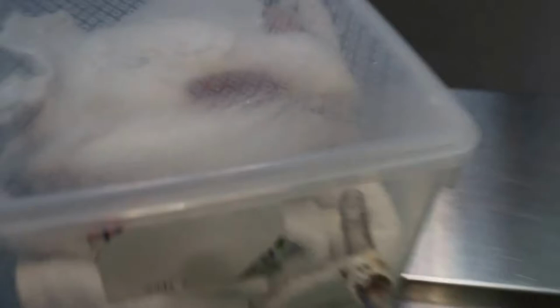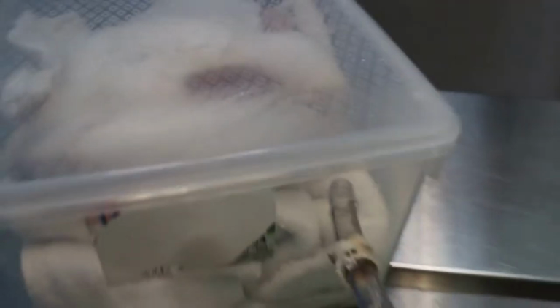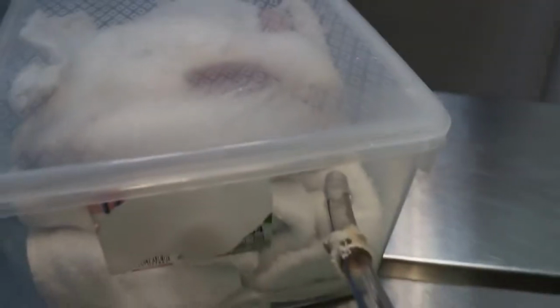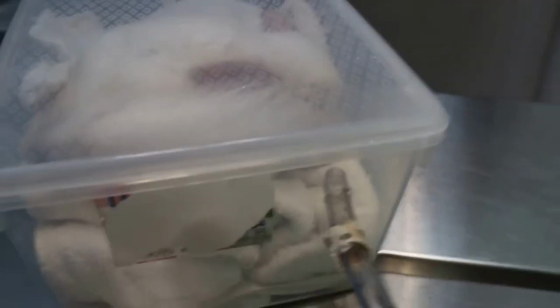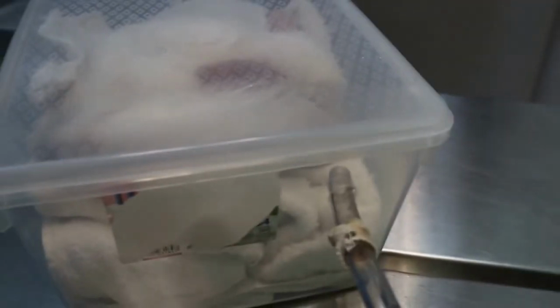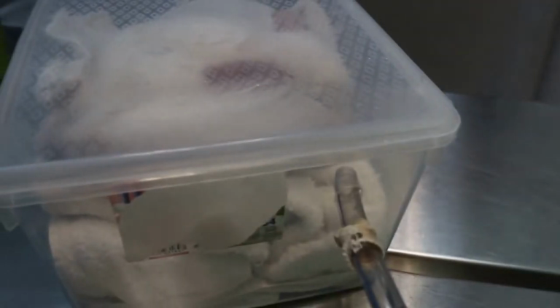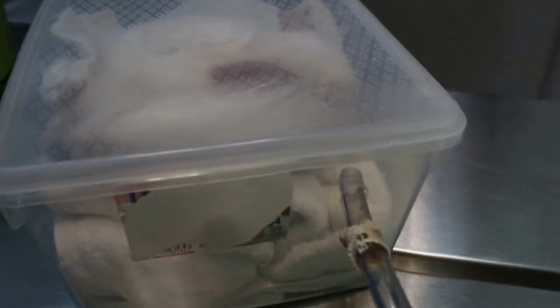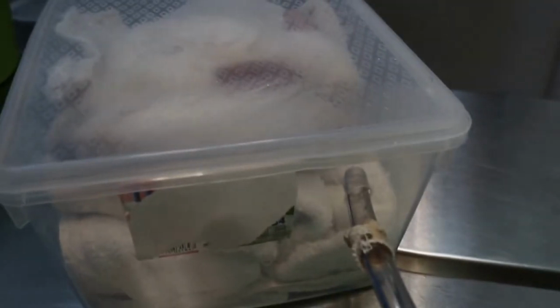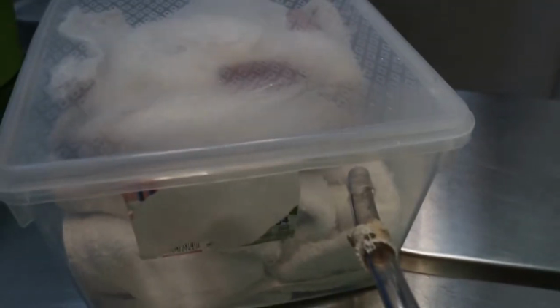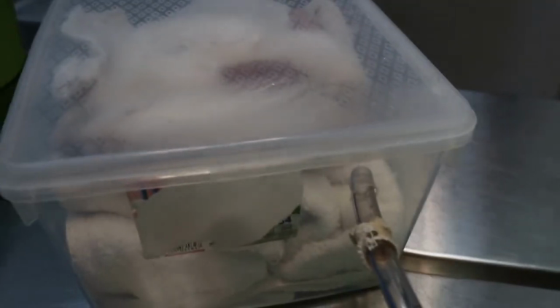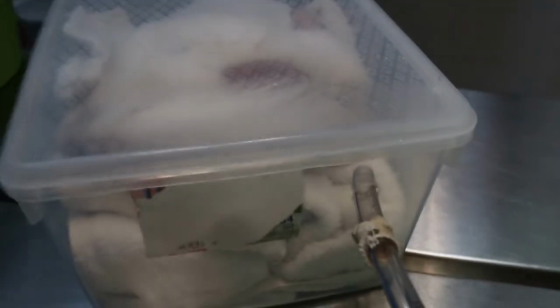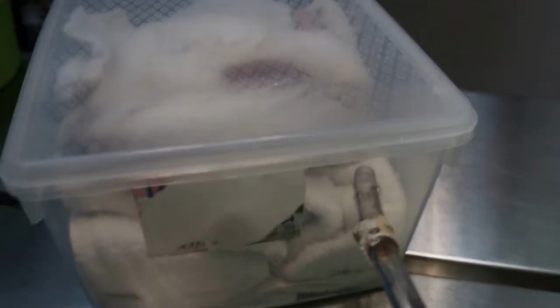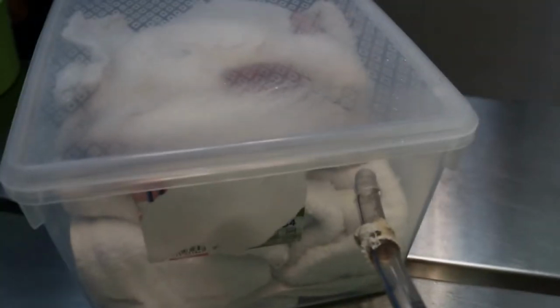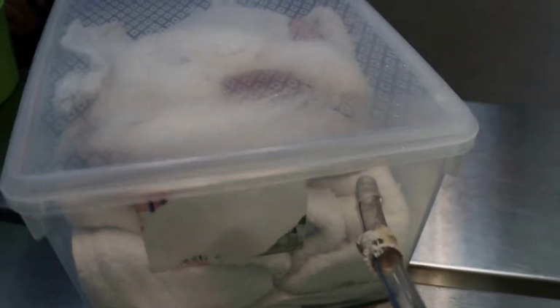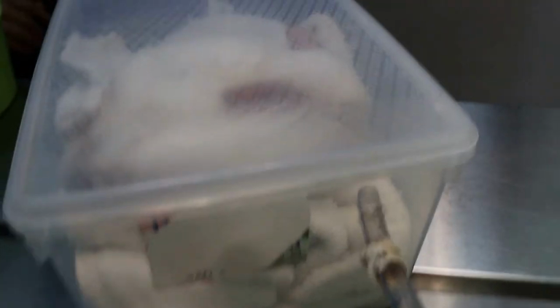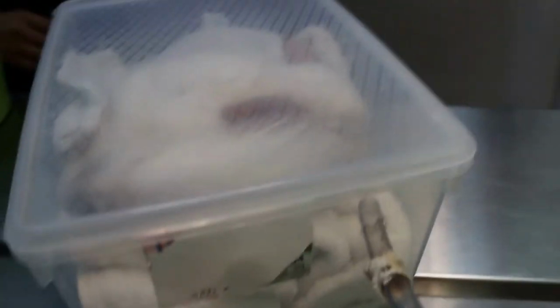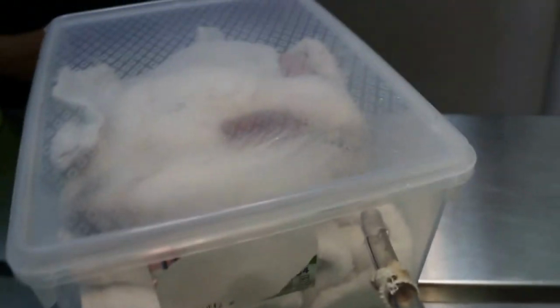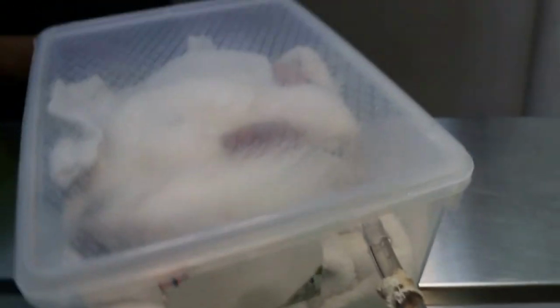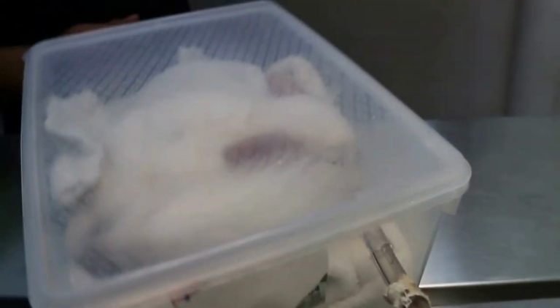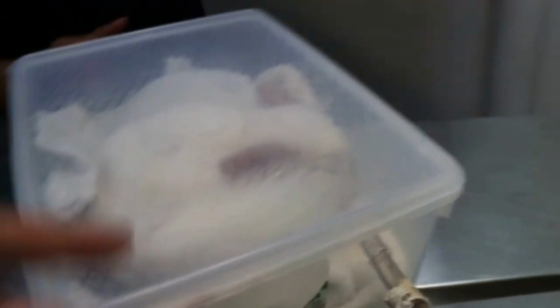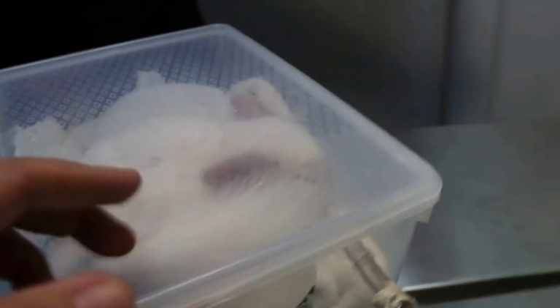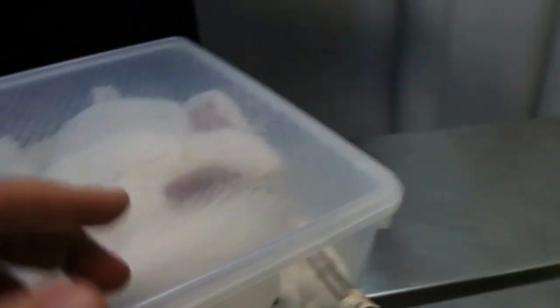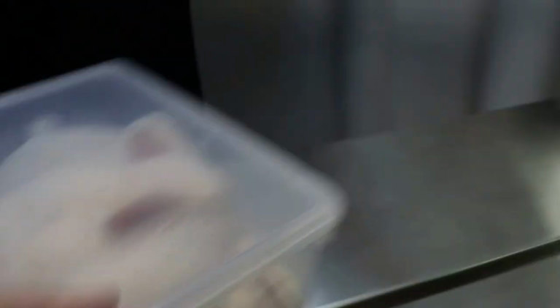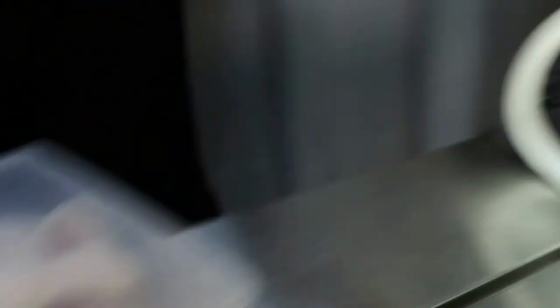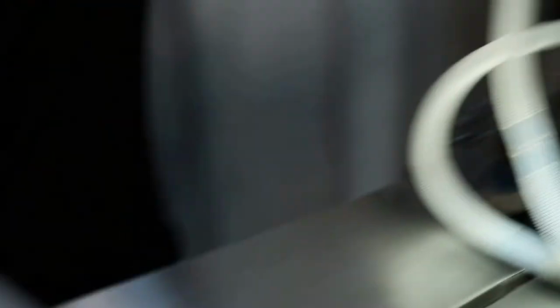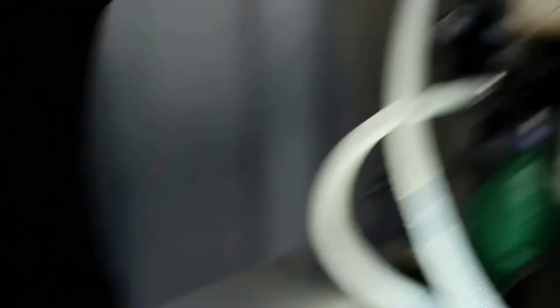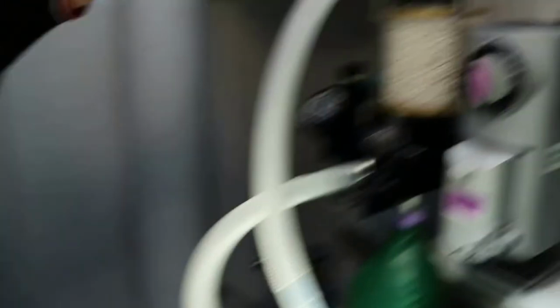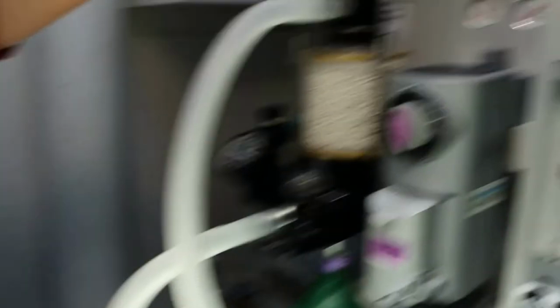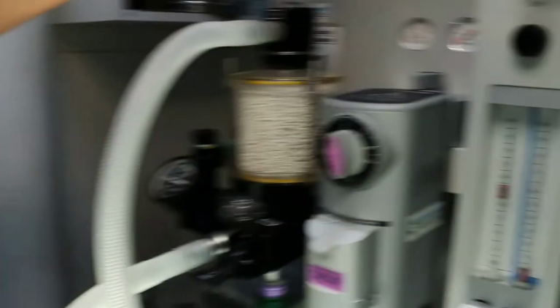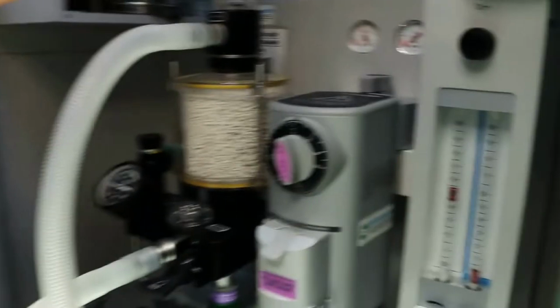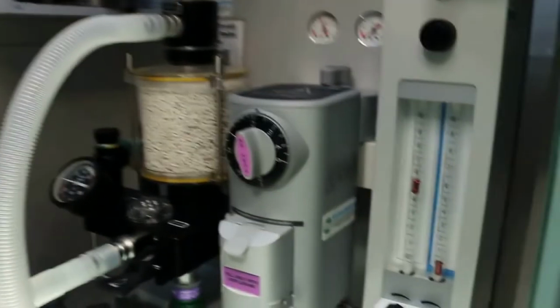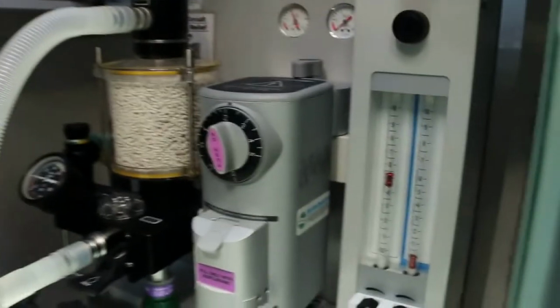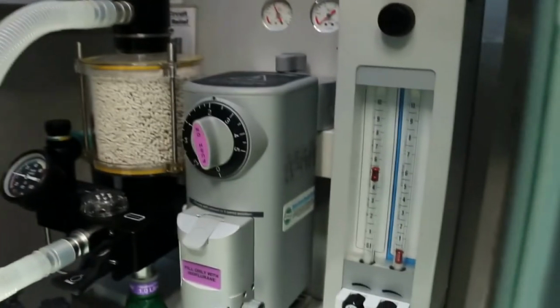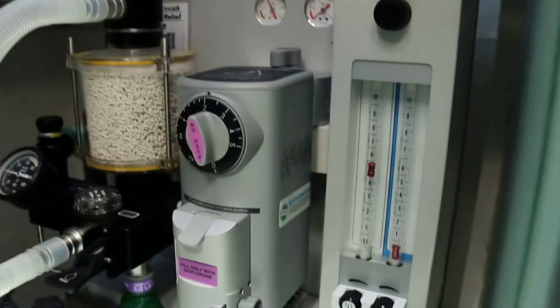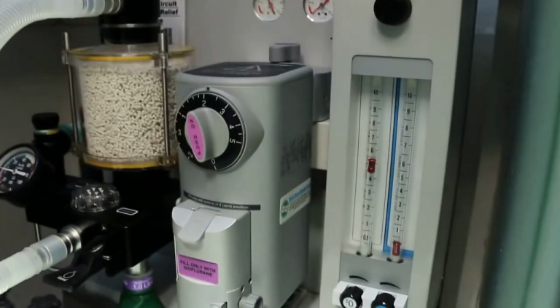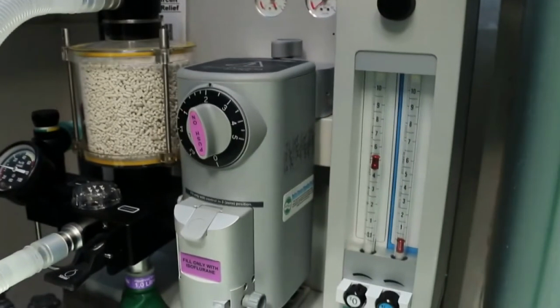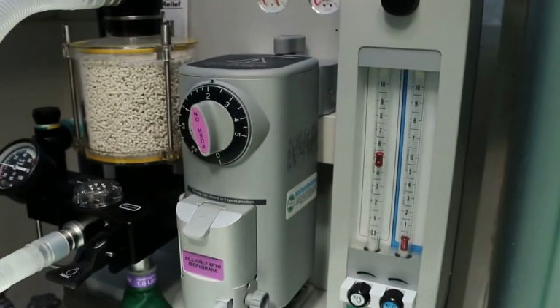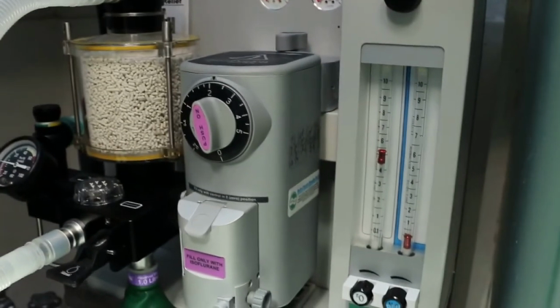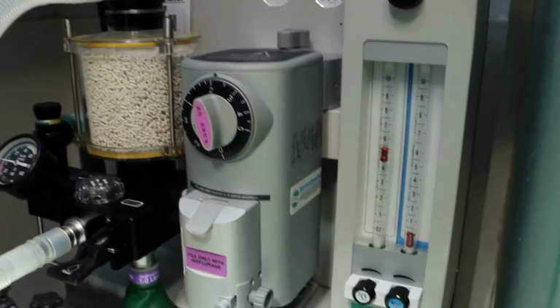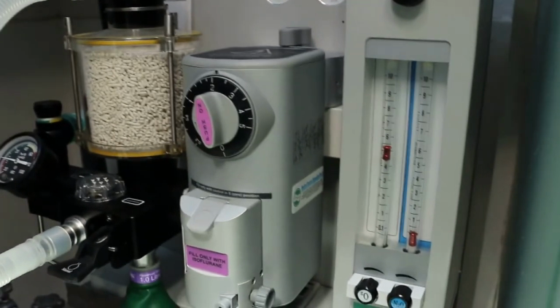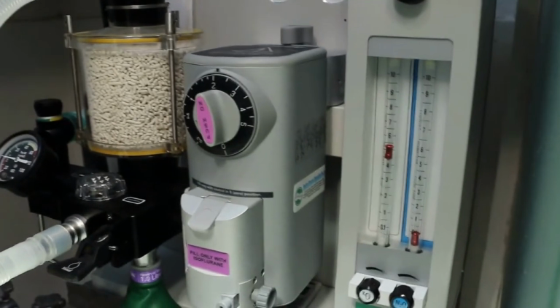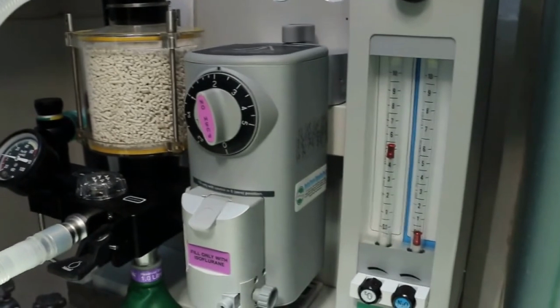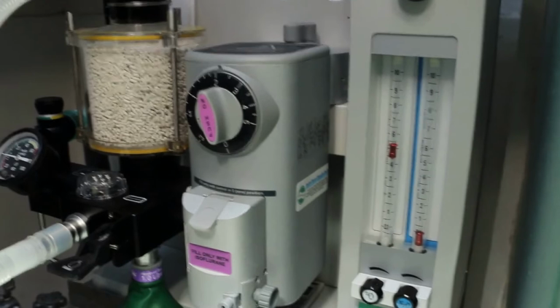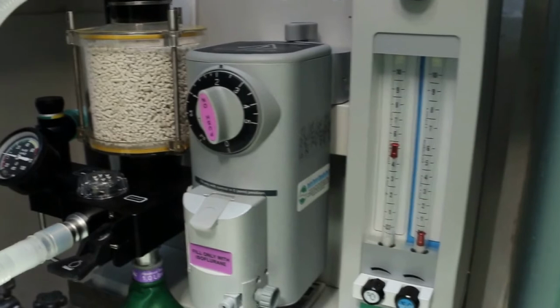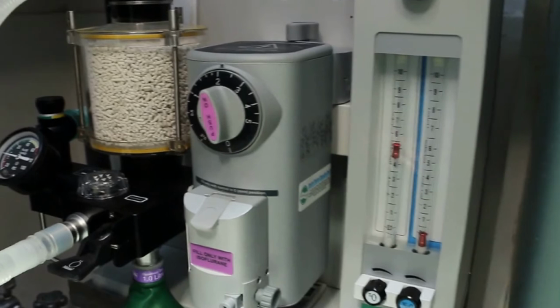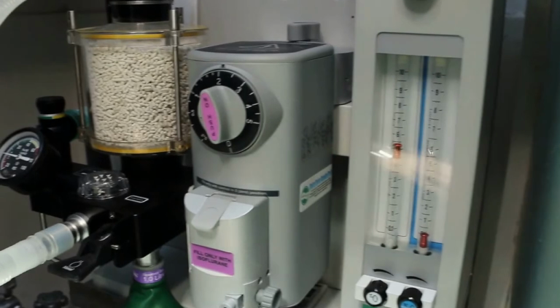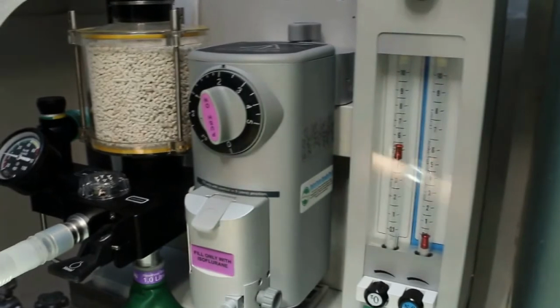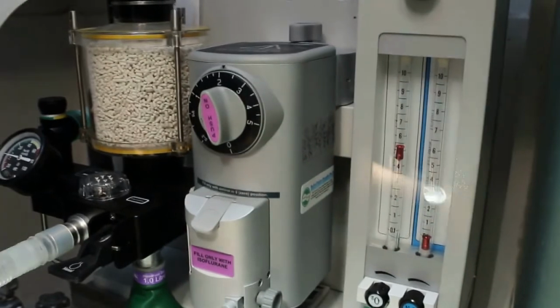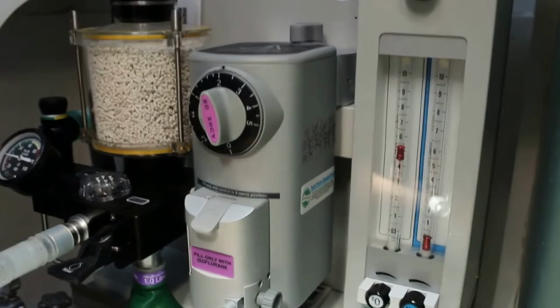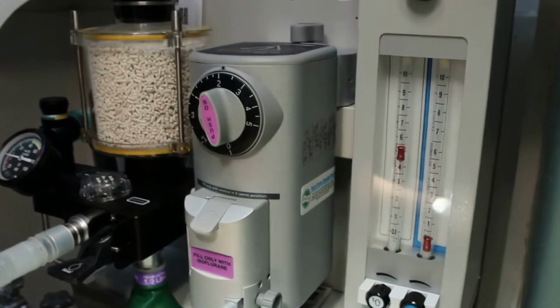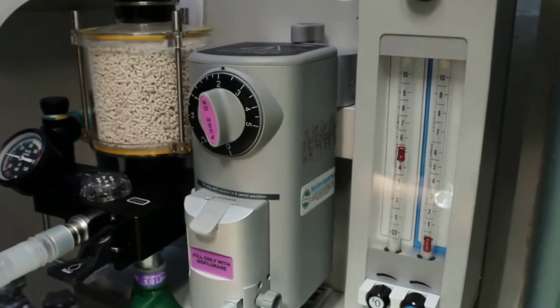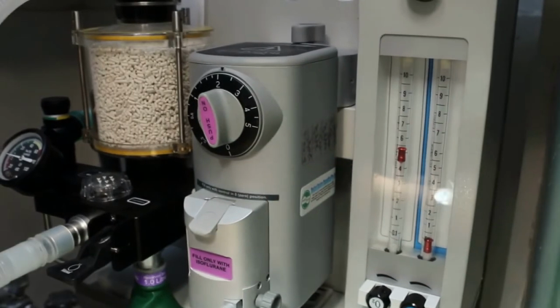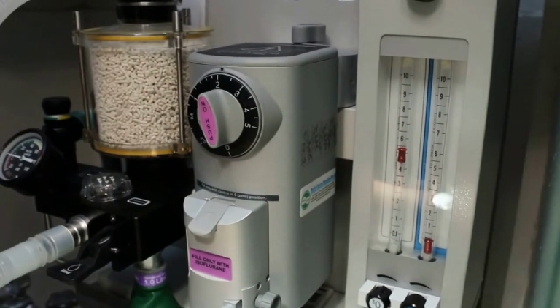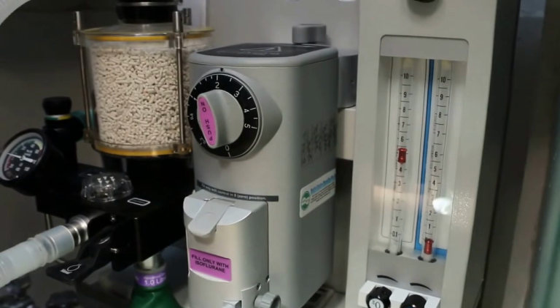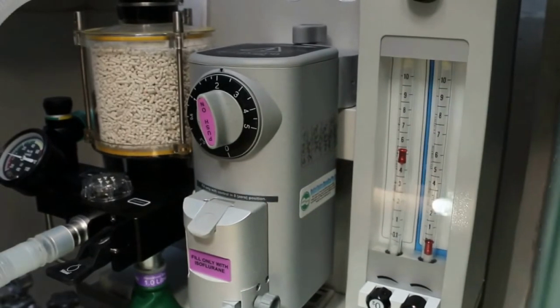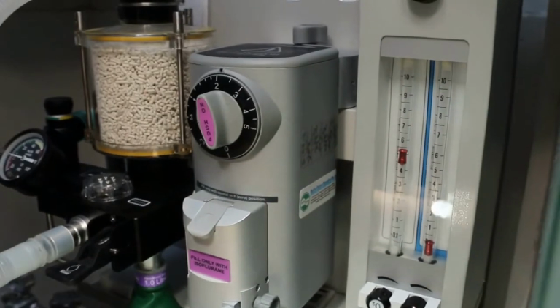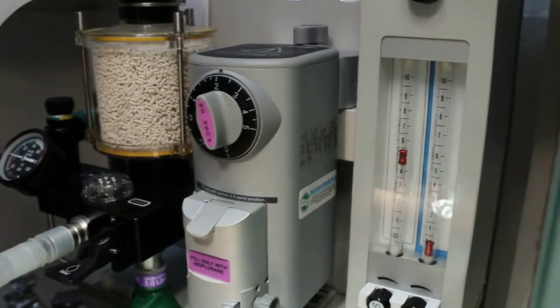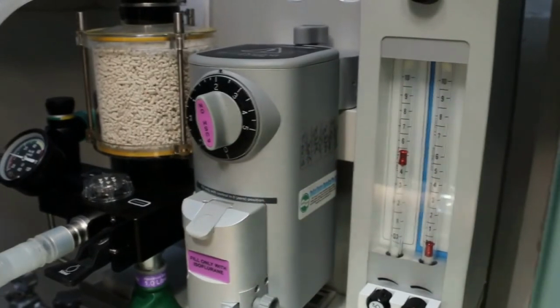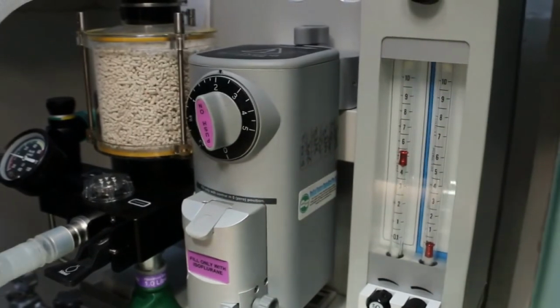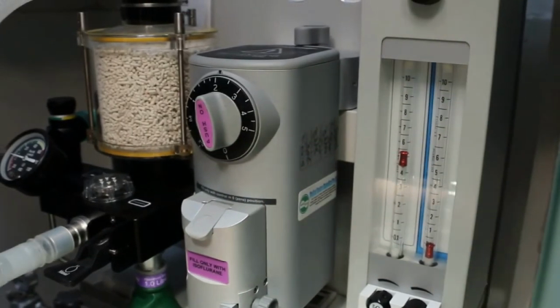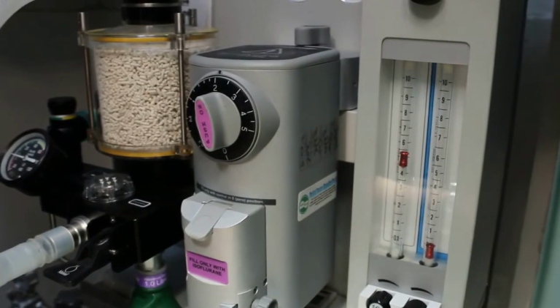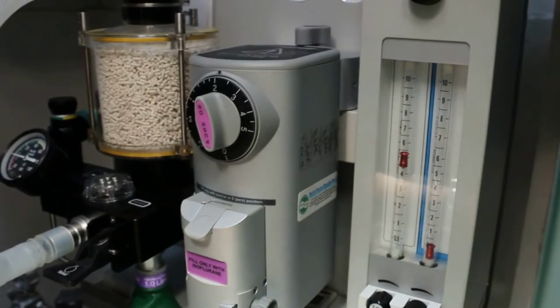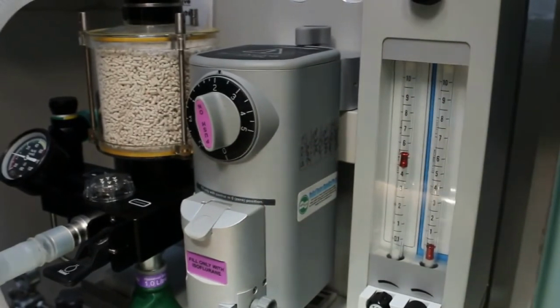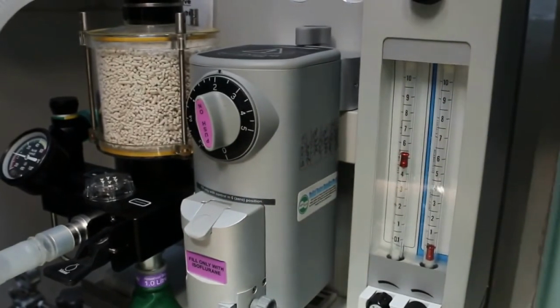I put anesthesia, isoflurane gas at 5%, then it's down already — it's sleeping.